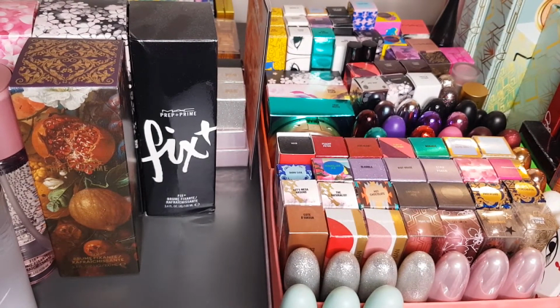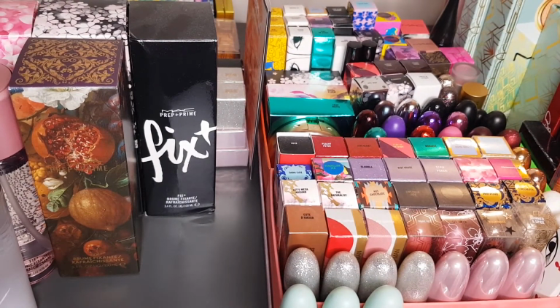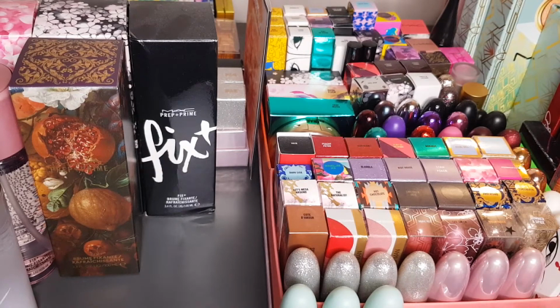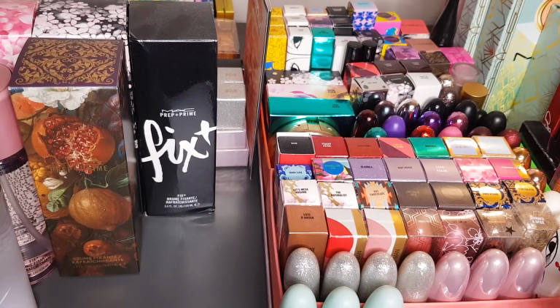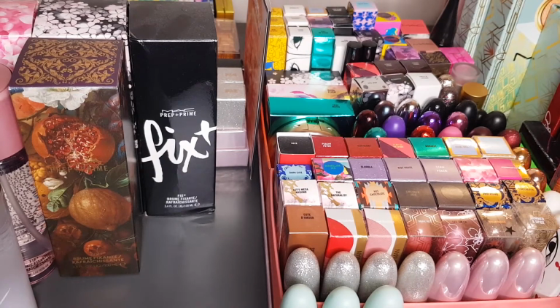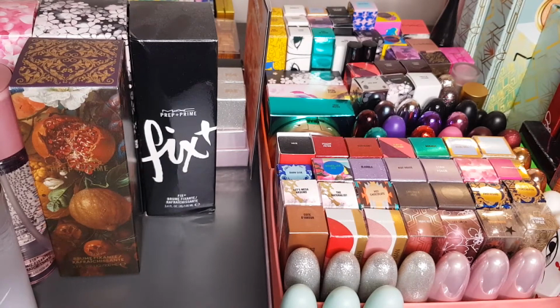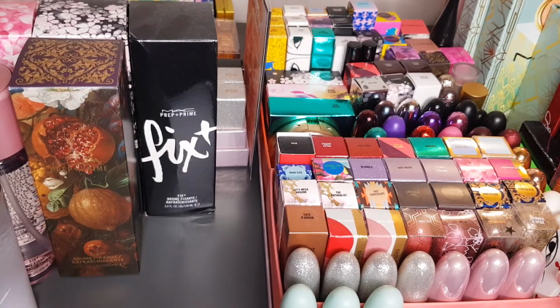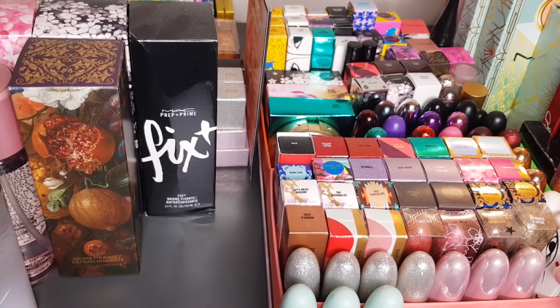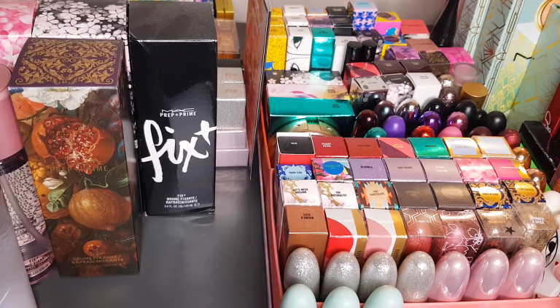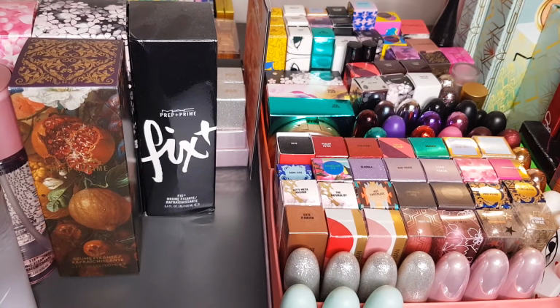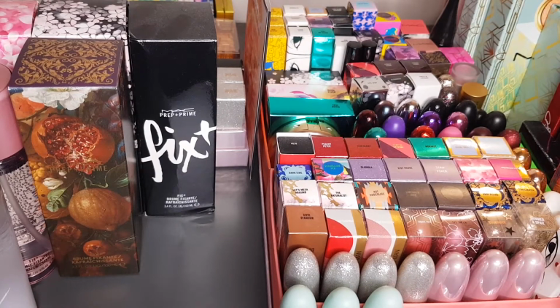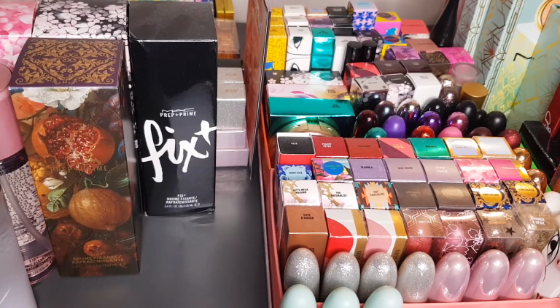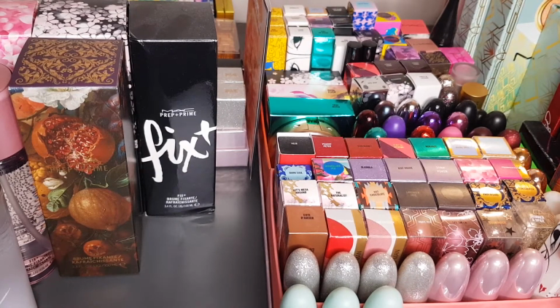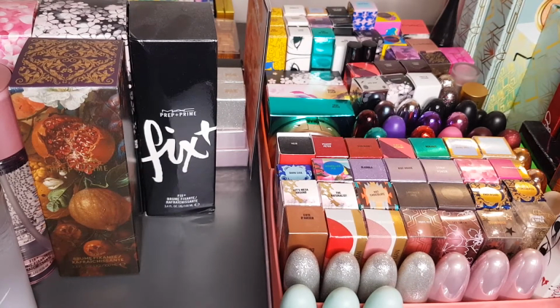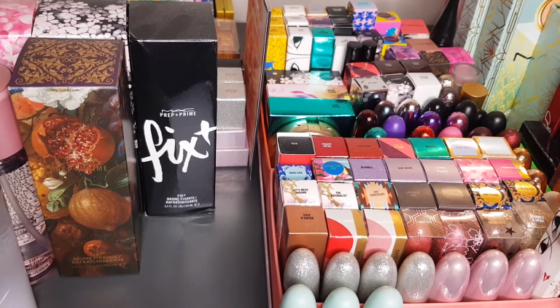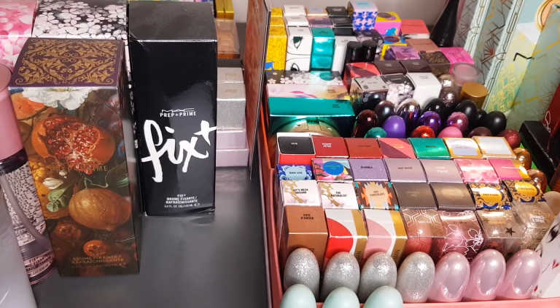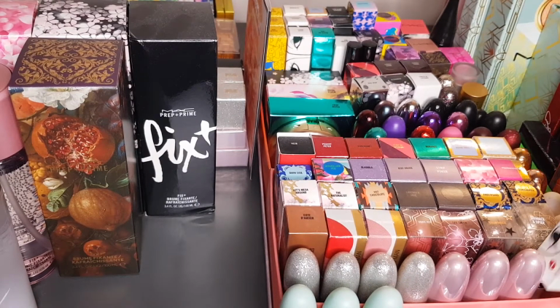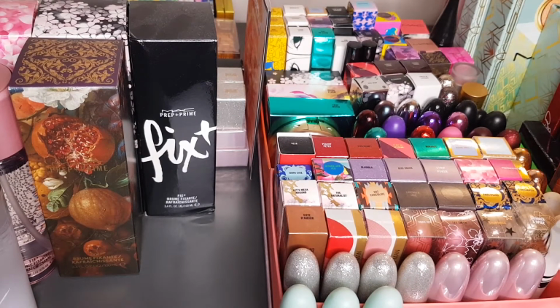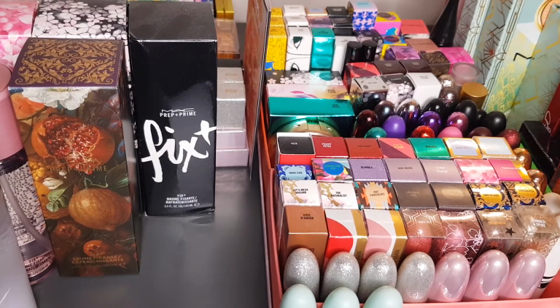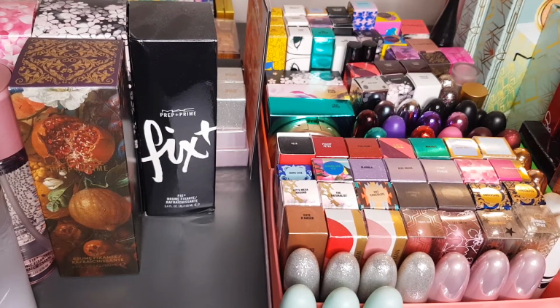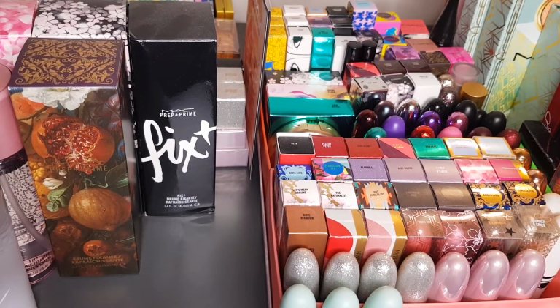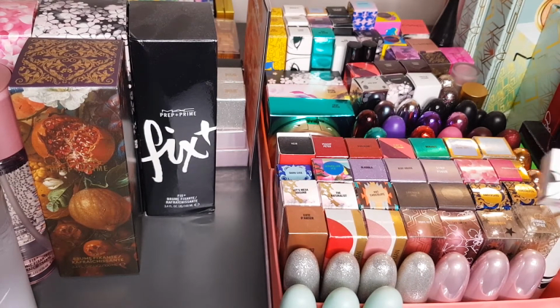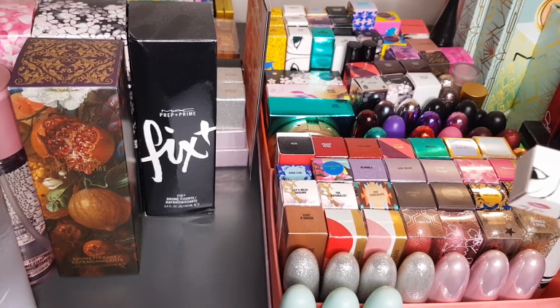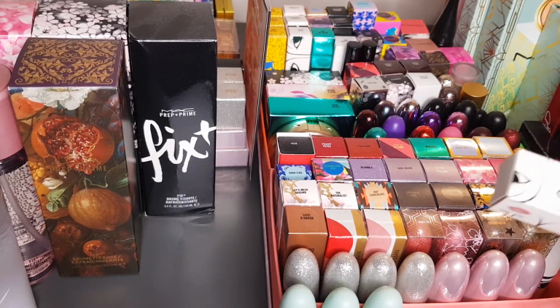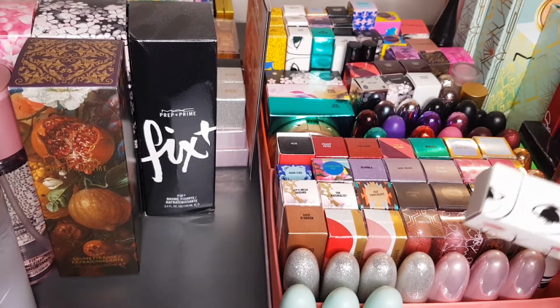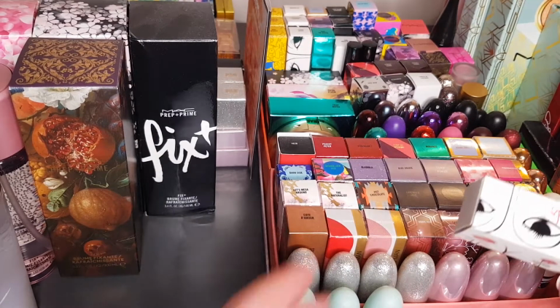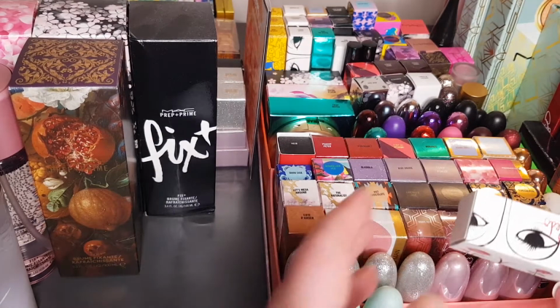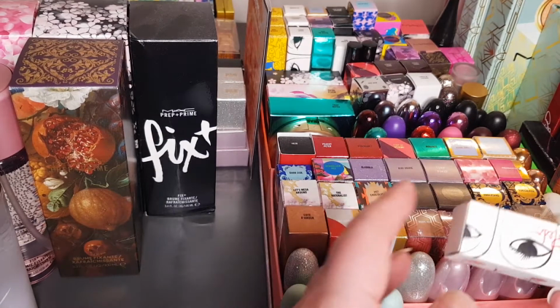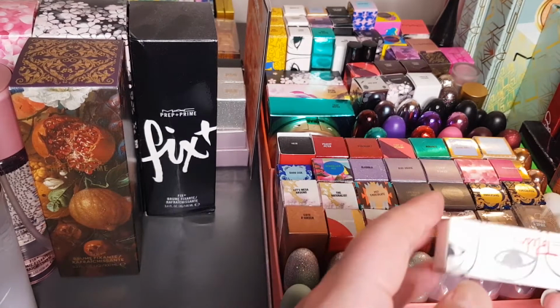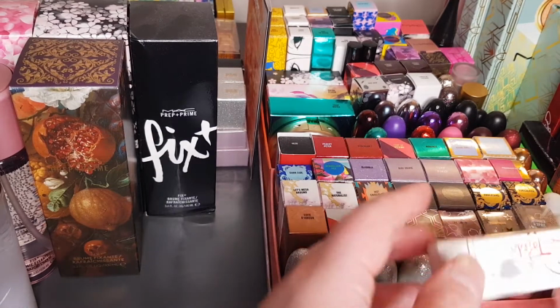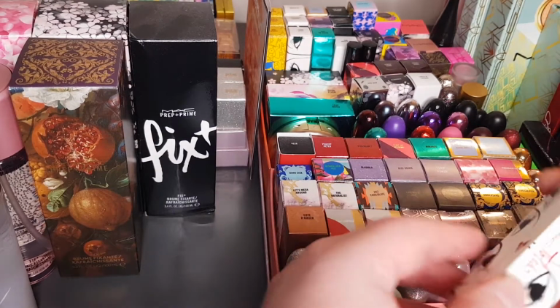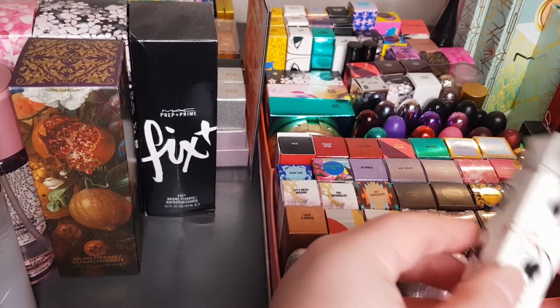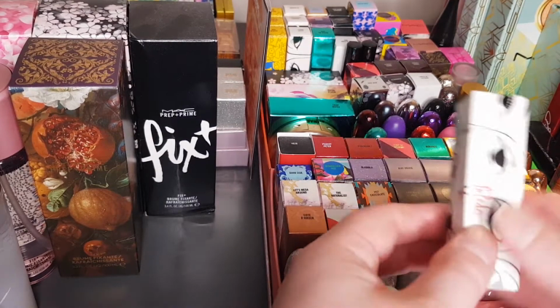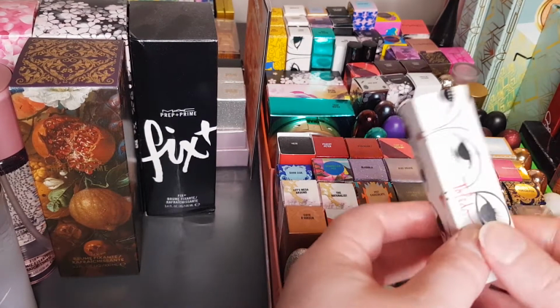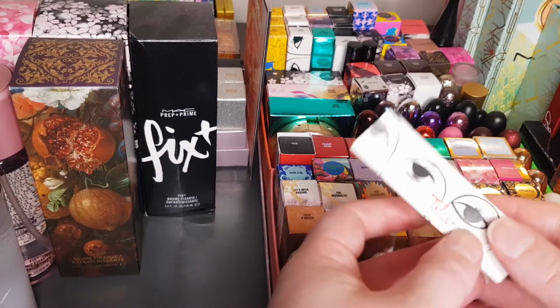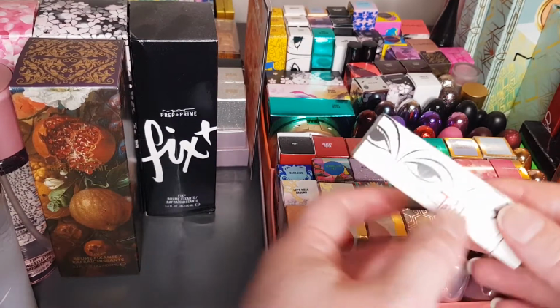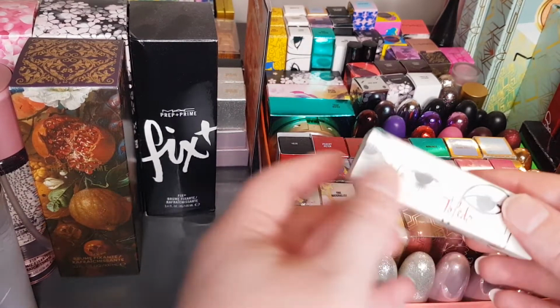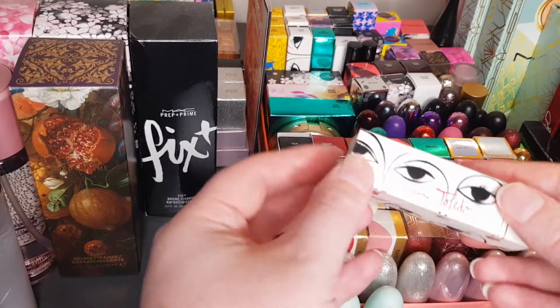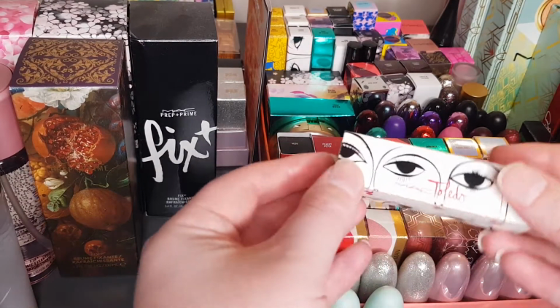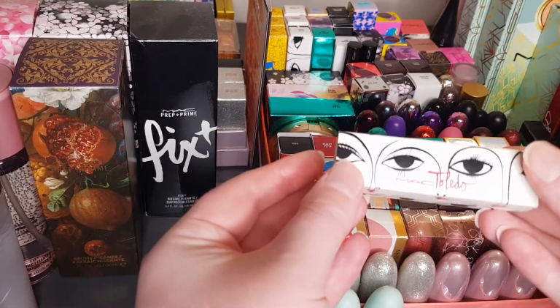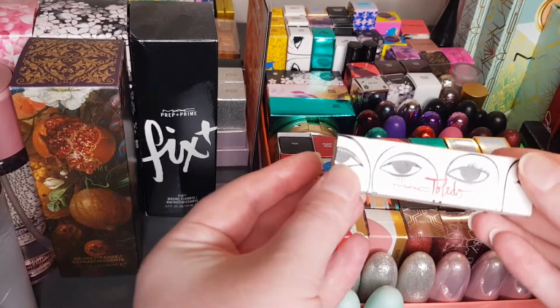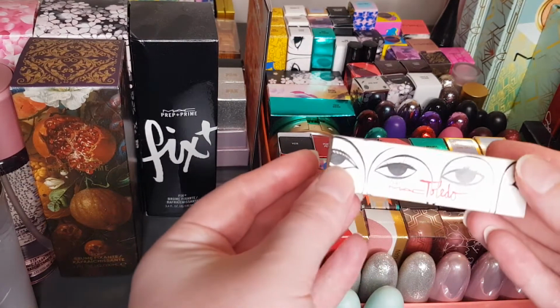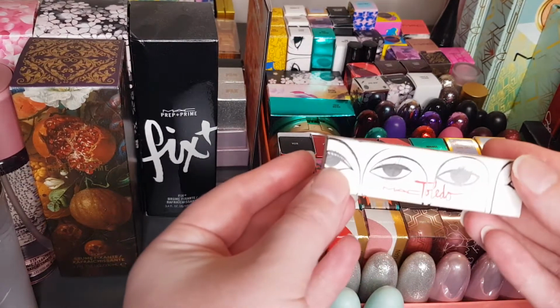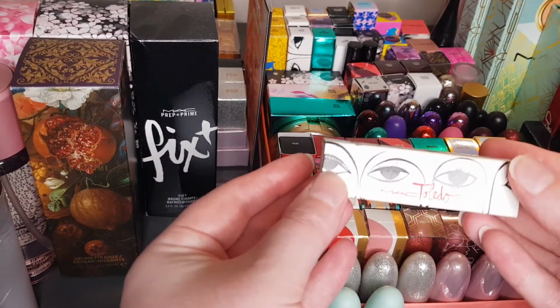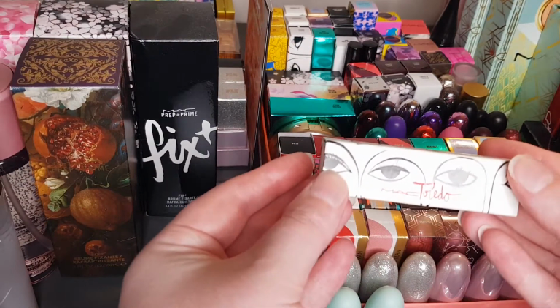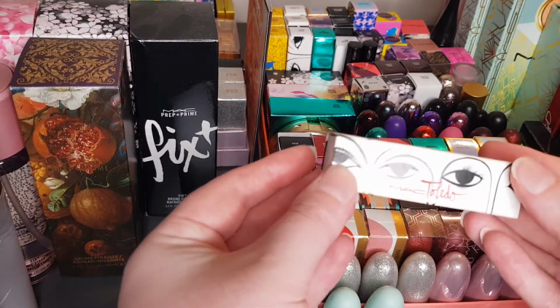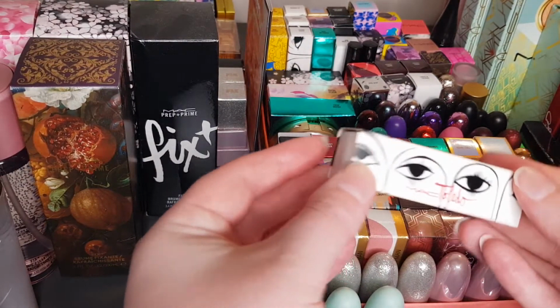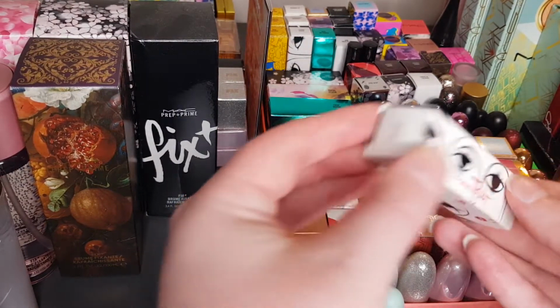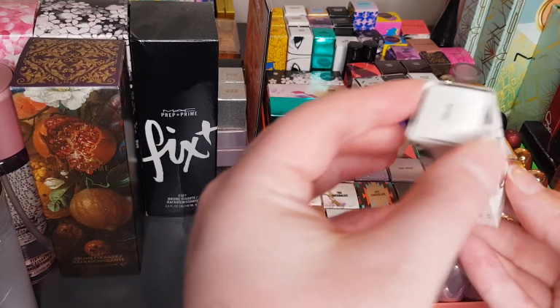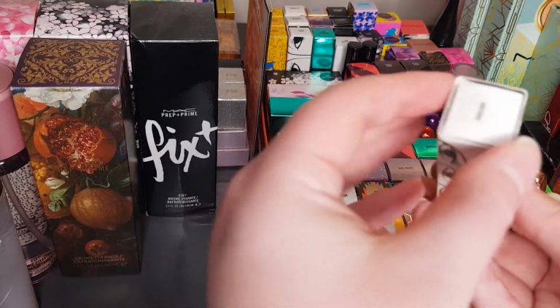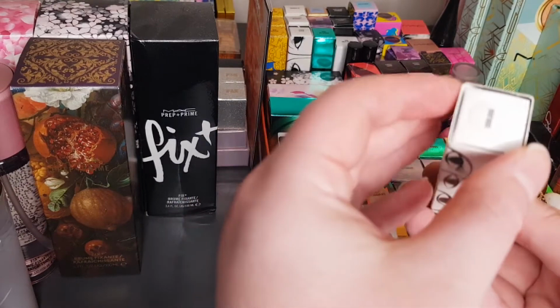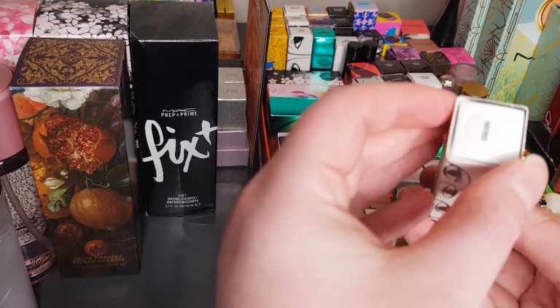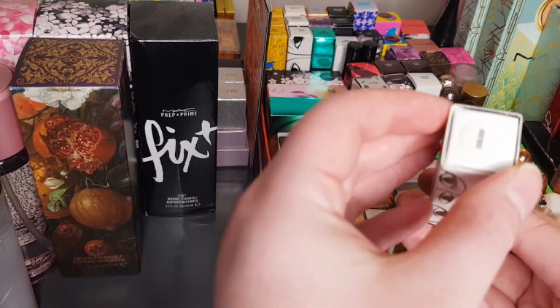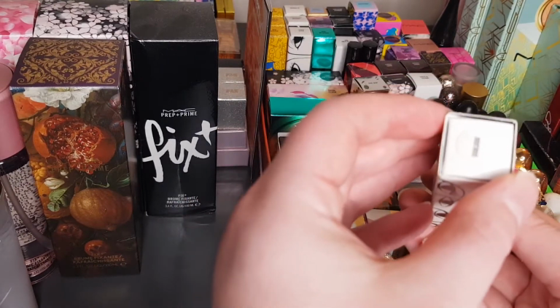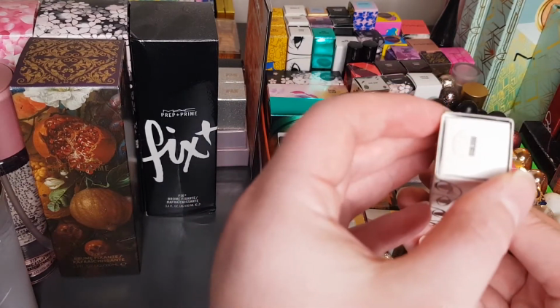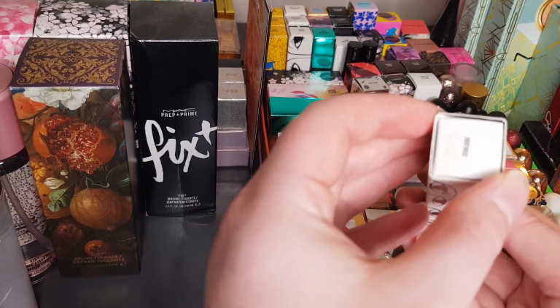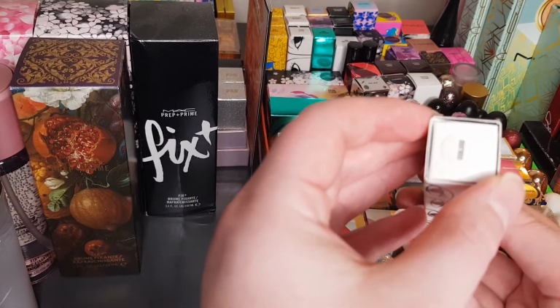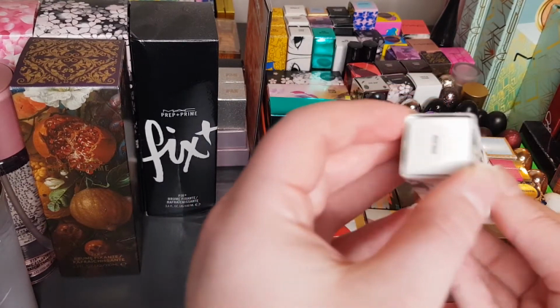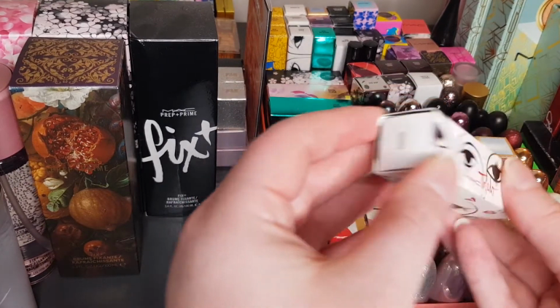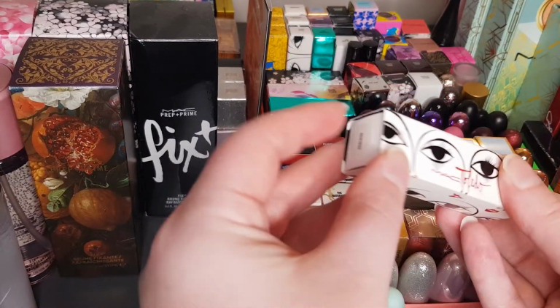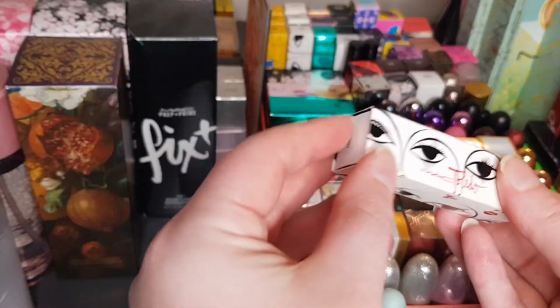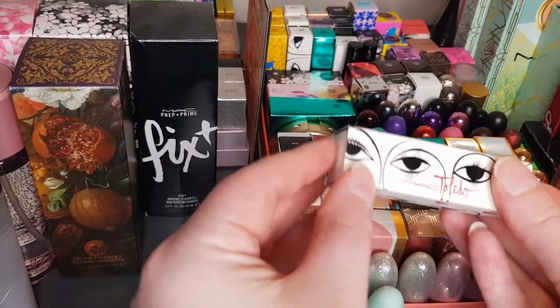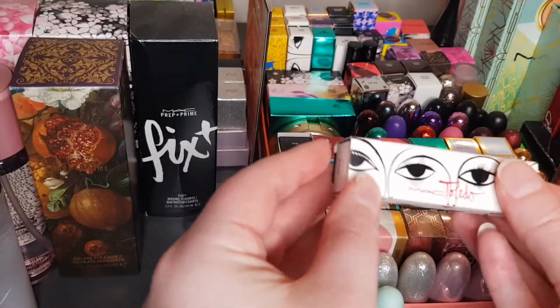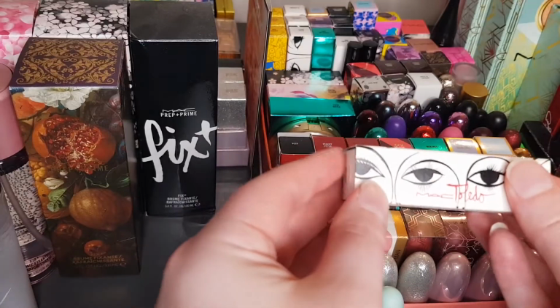On the side I've got one of the MAC Toledo lipsticks and this is in Oxblood. The packaging is just completely amazing on these lipsticks.